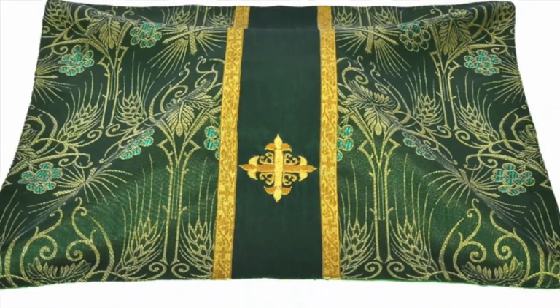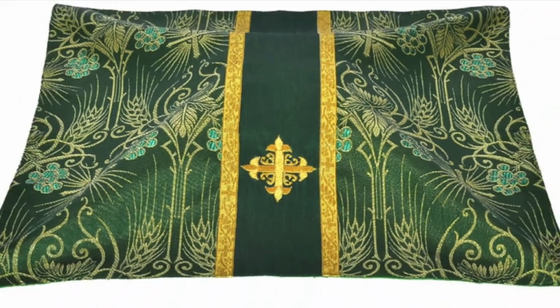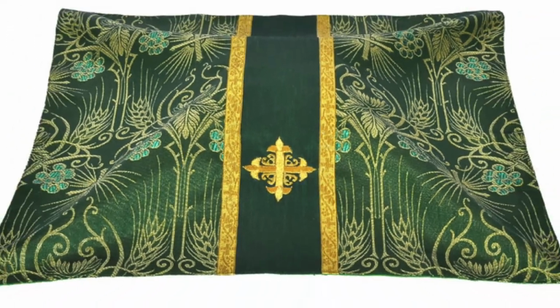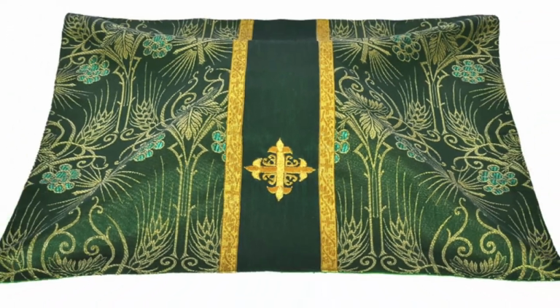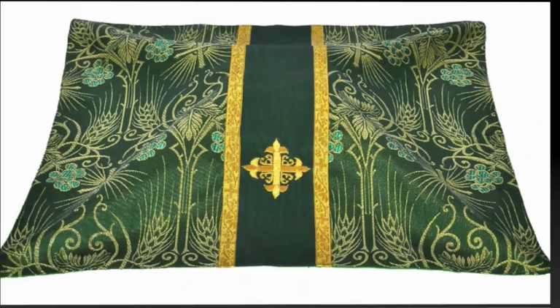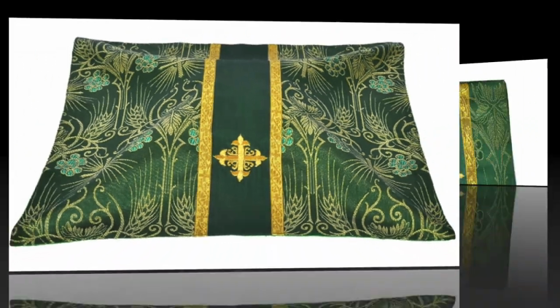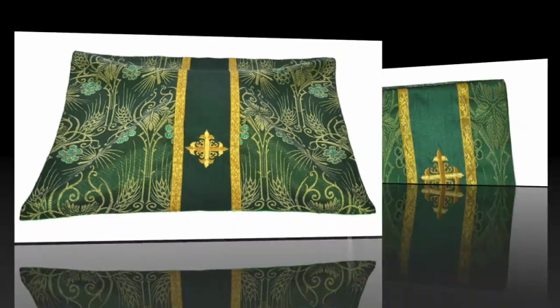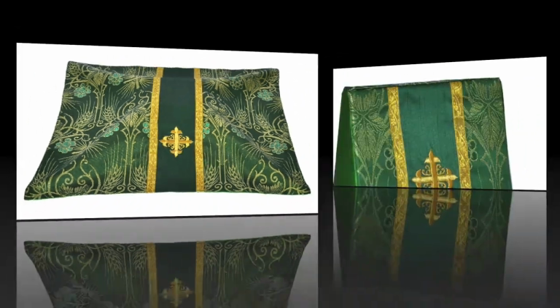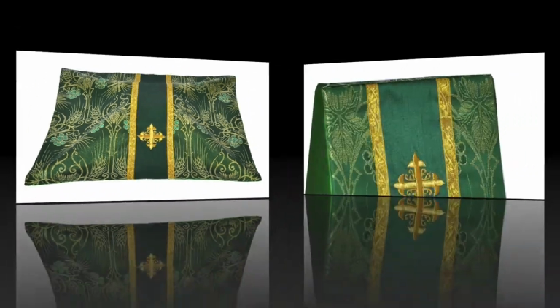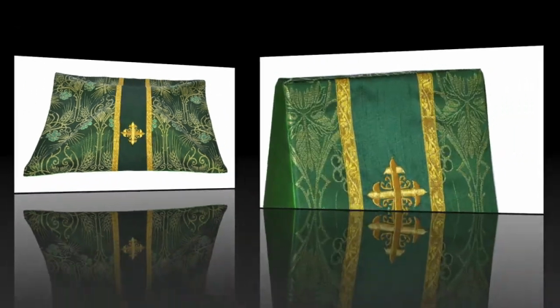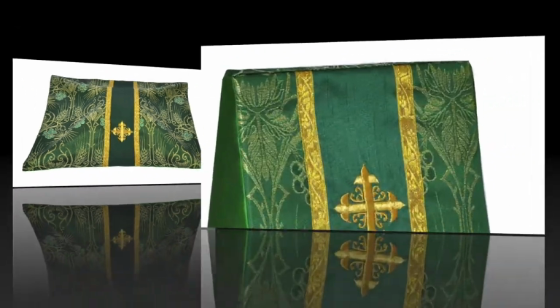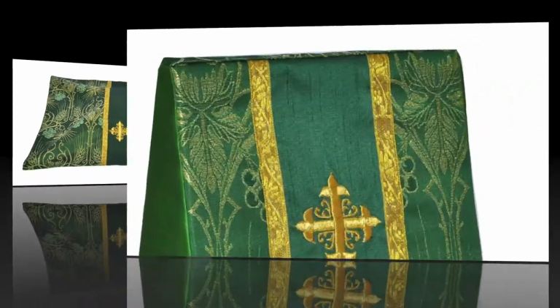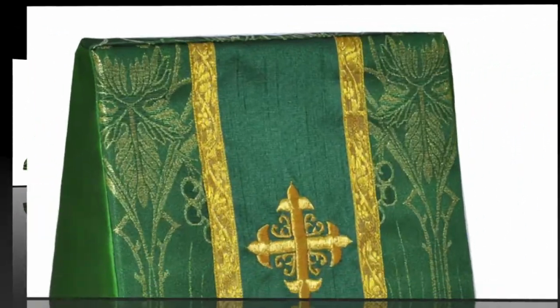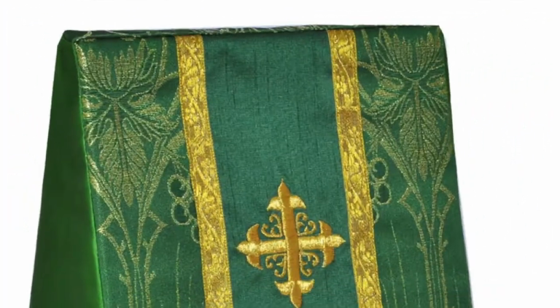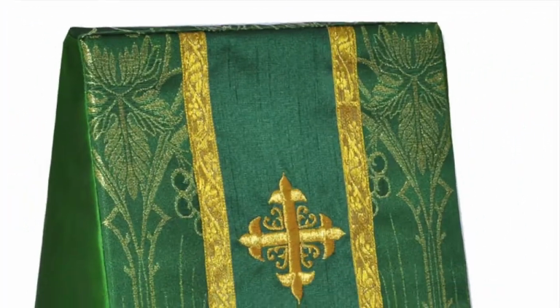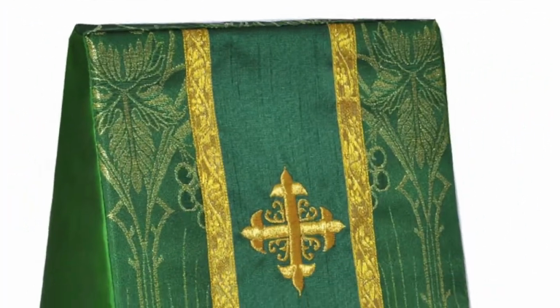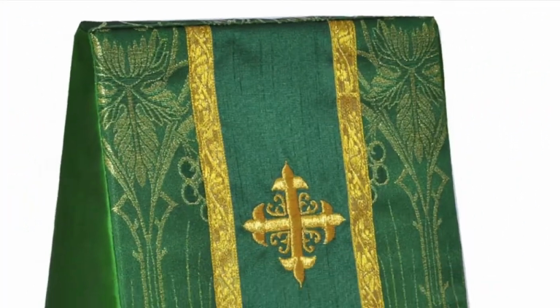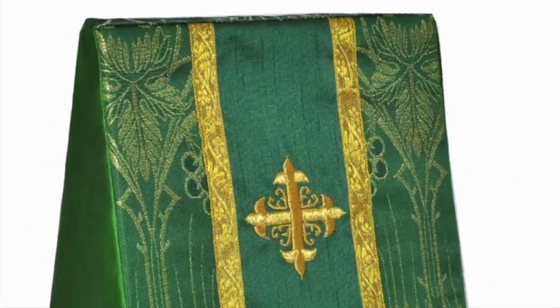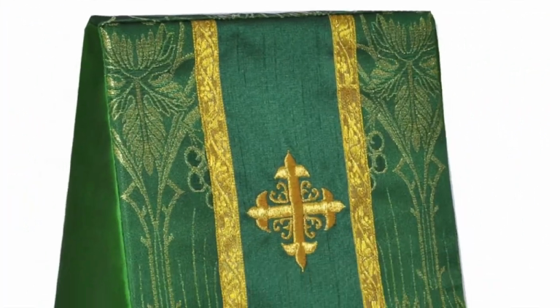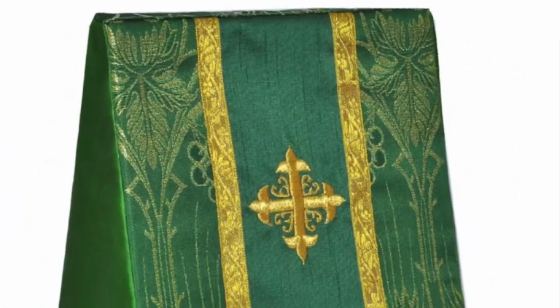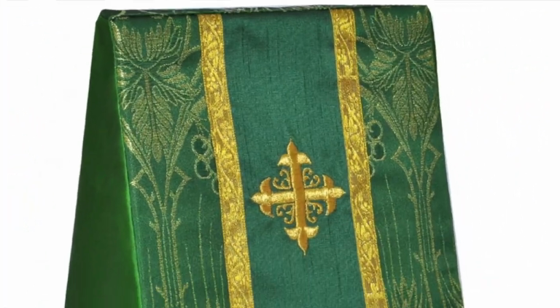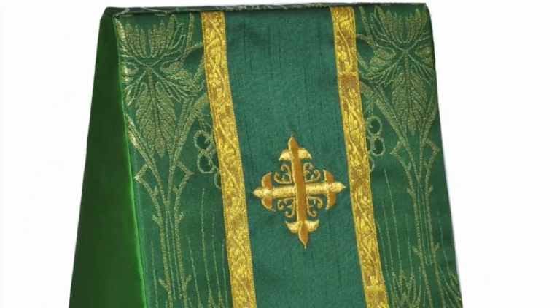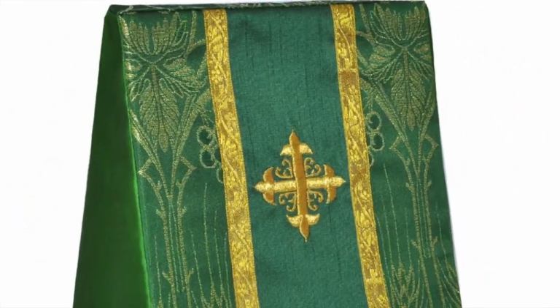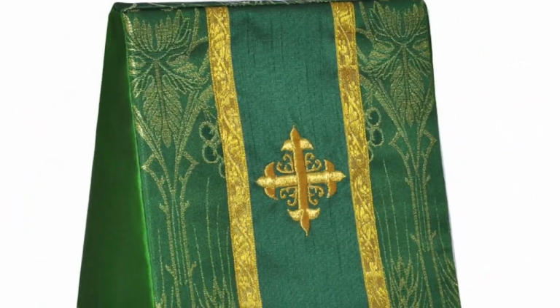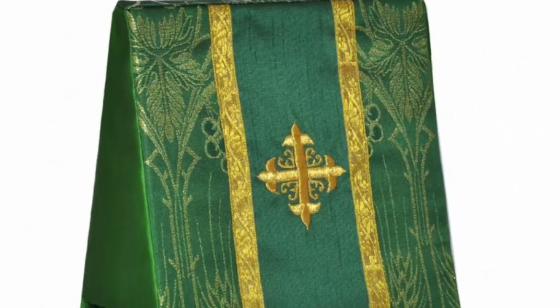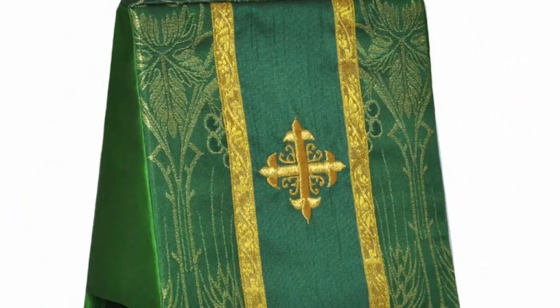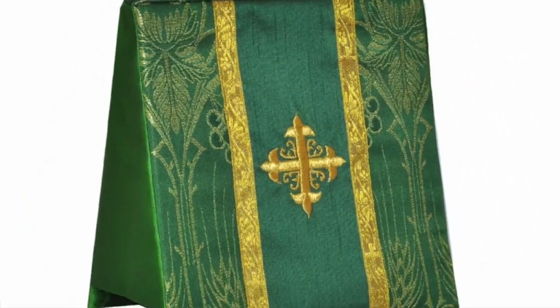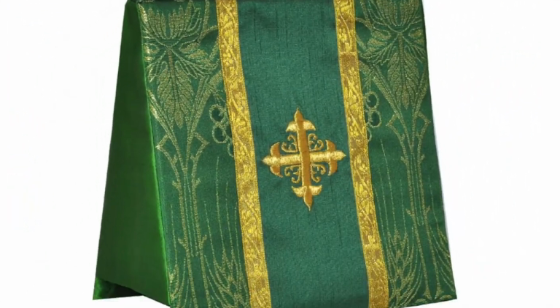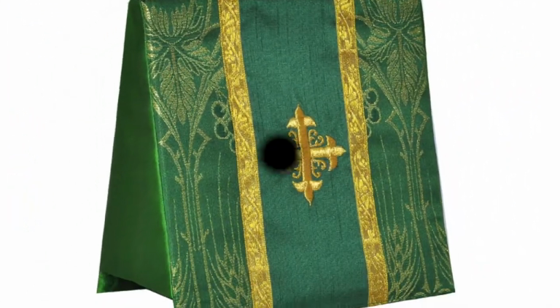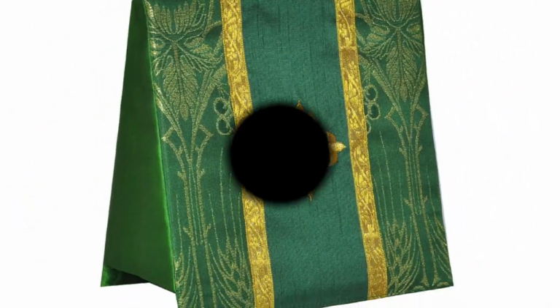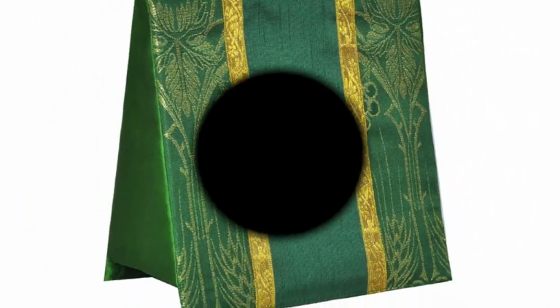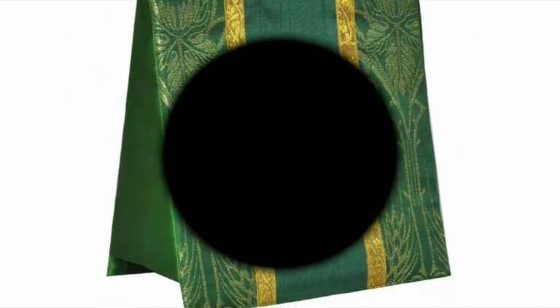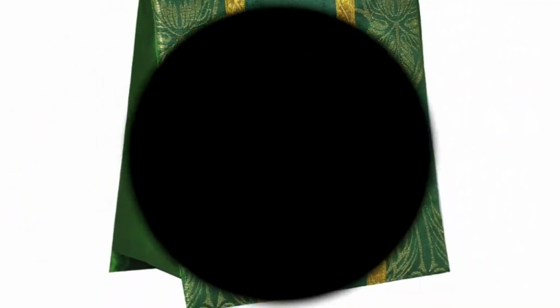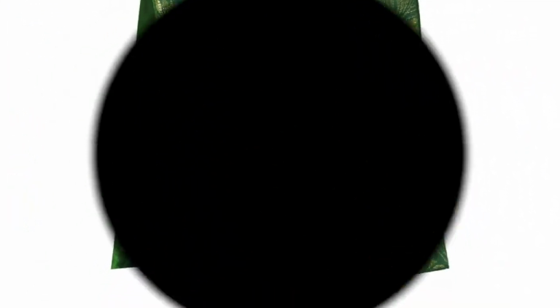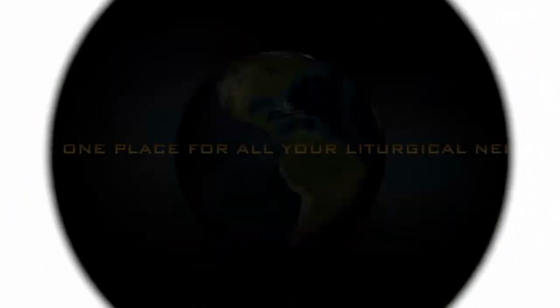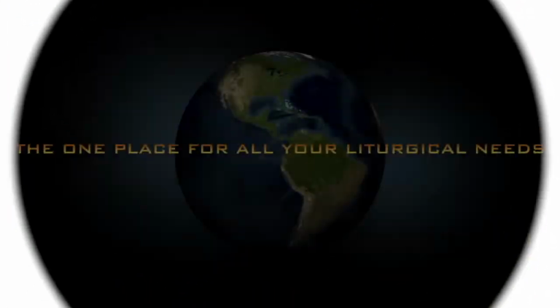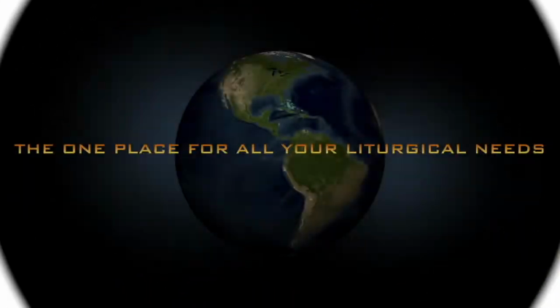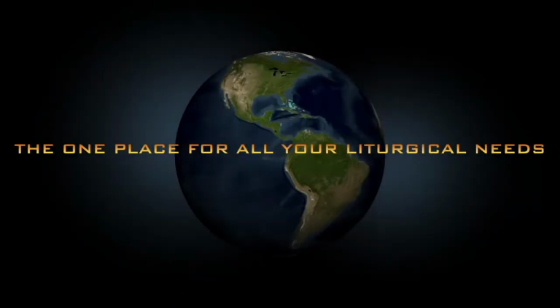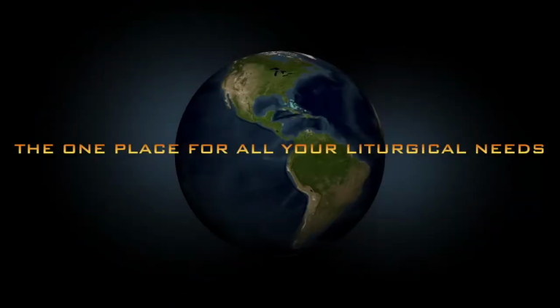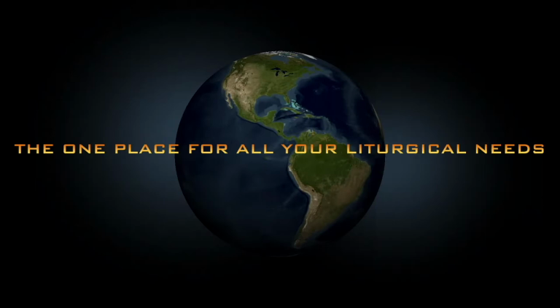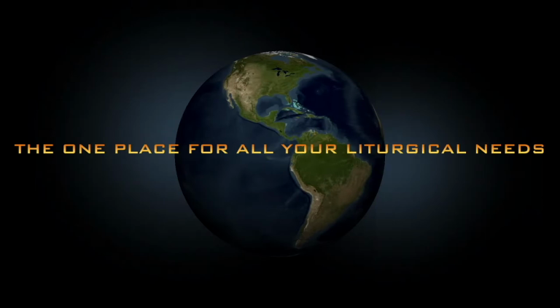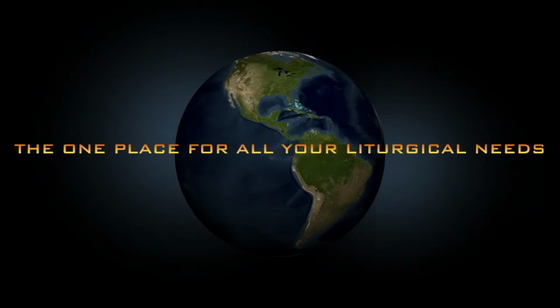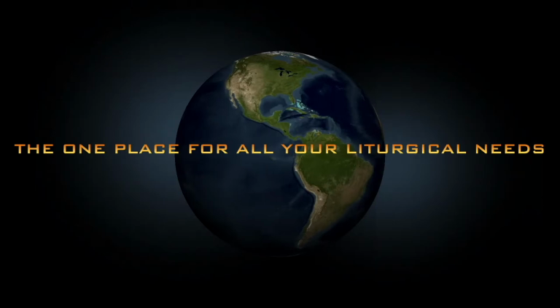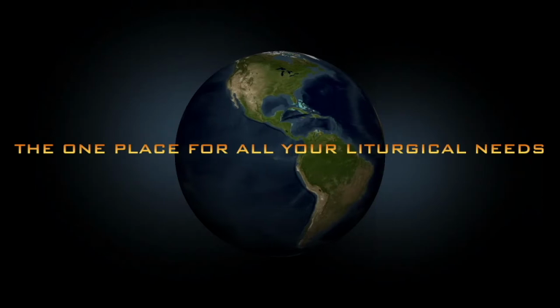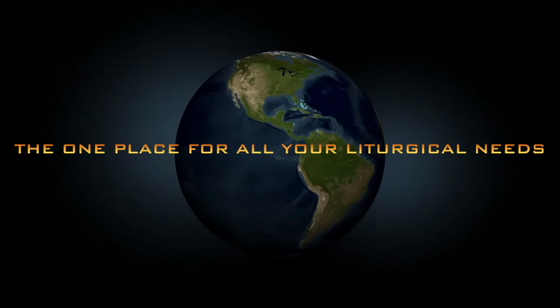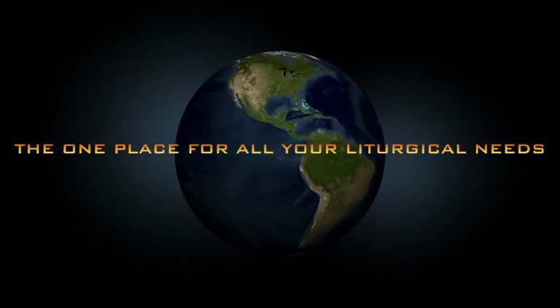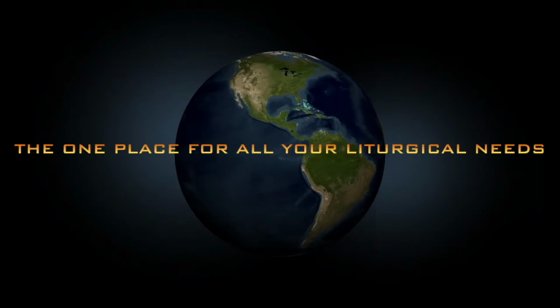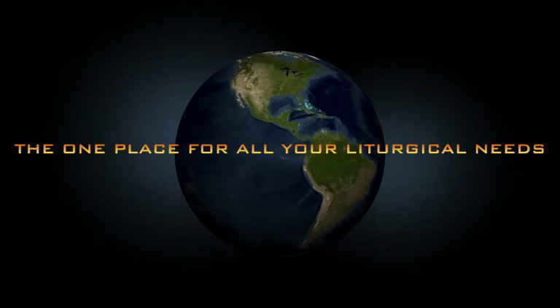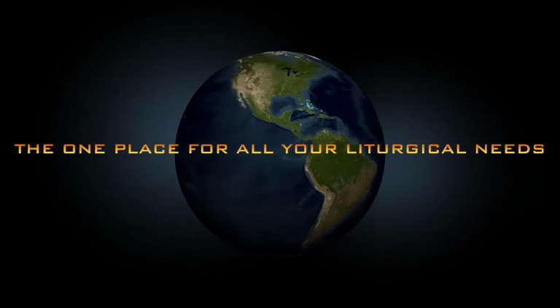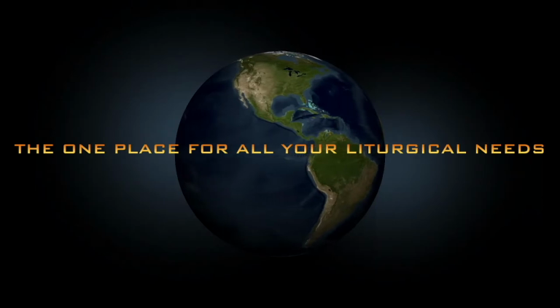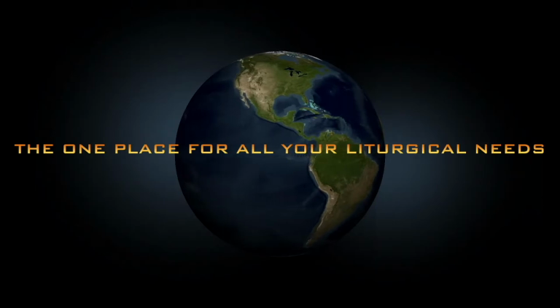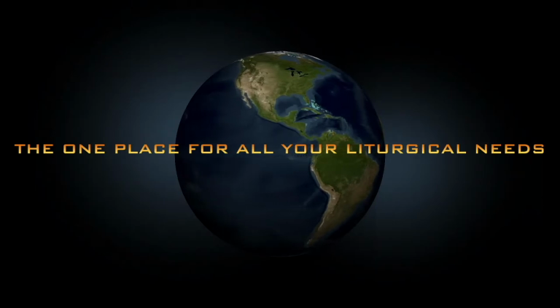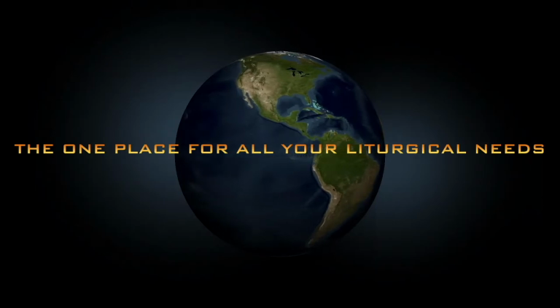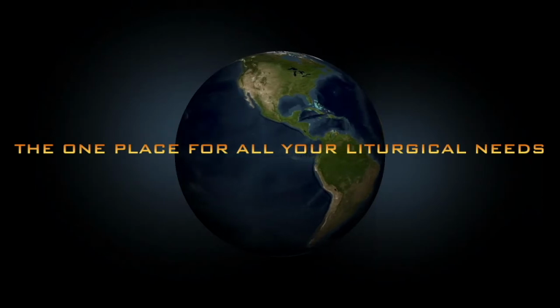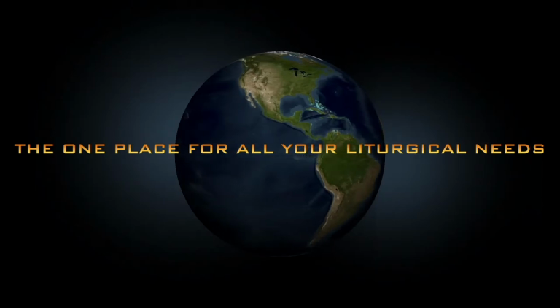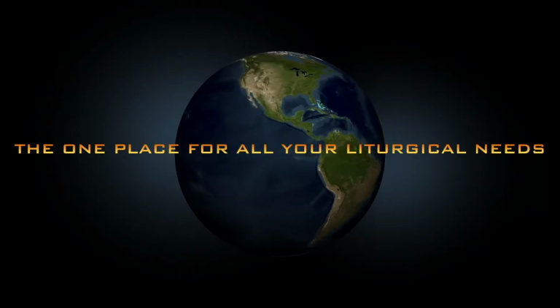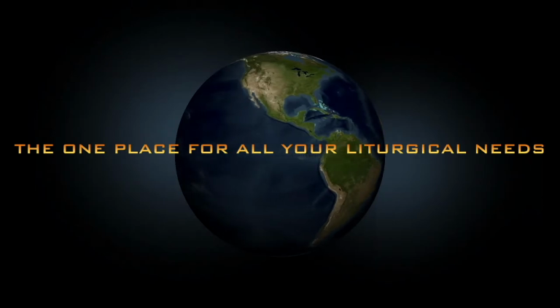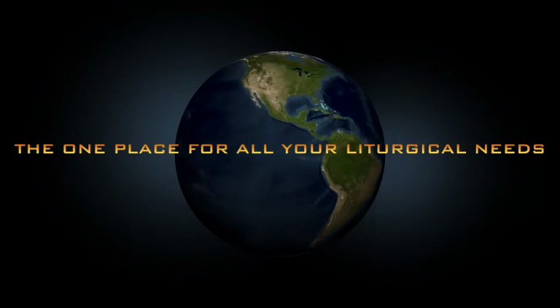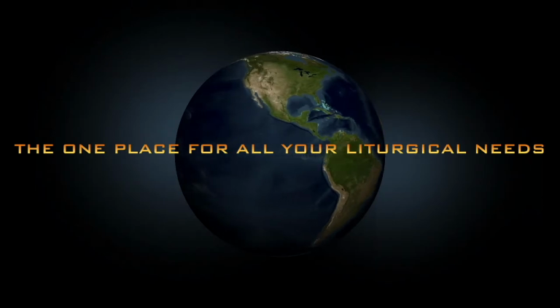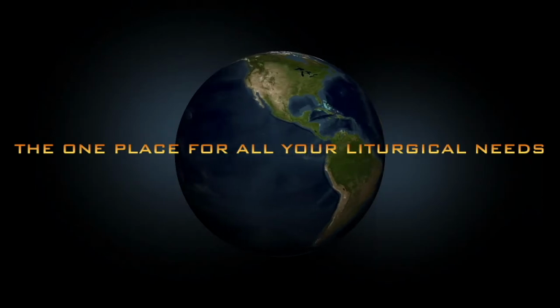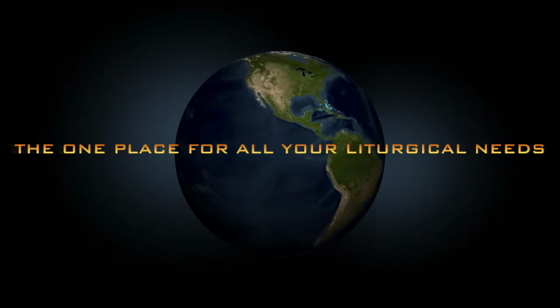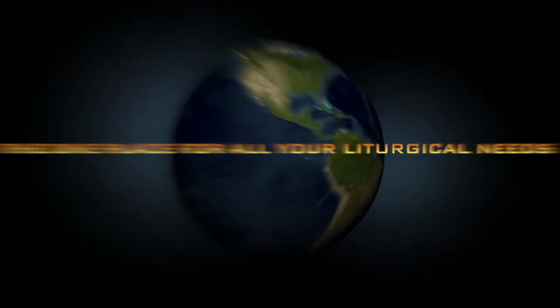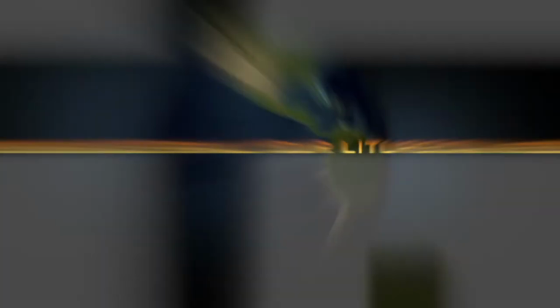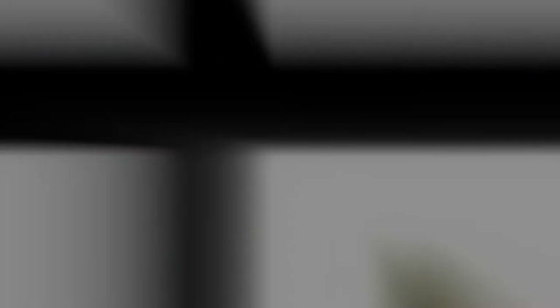You can find matching liturgical garments like copes, altar paraments, and more at the one place for all your liturgical needs.